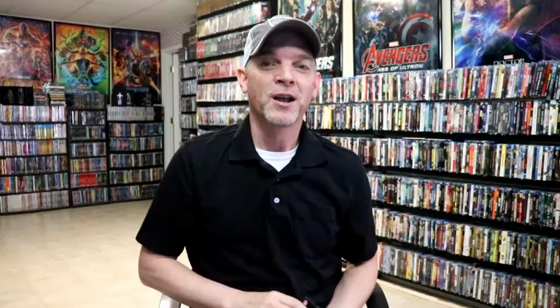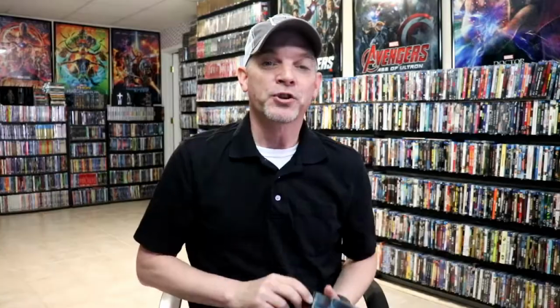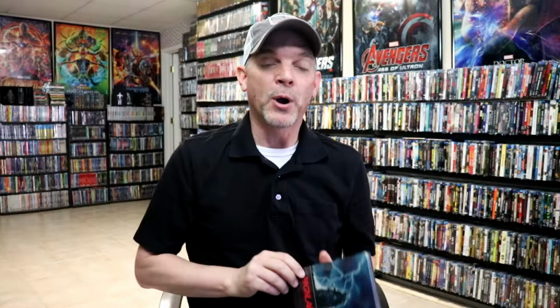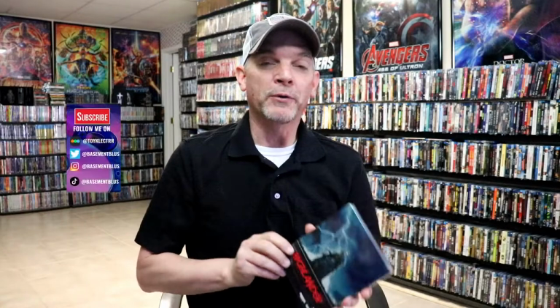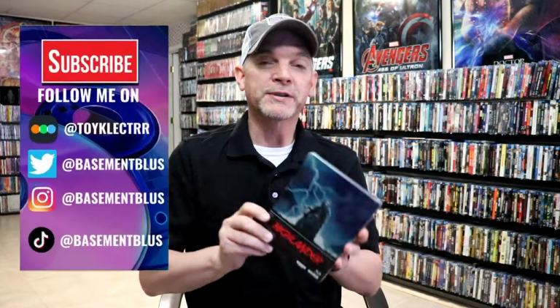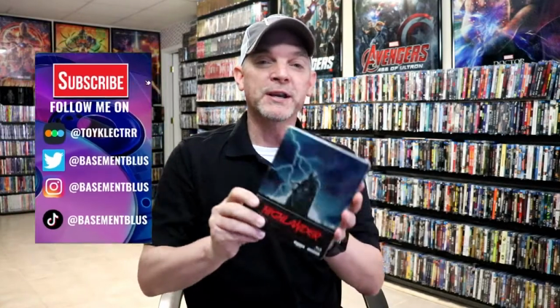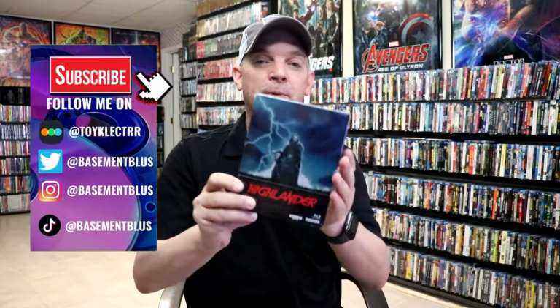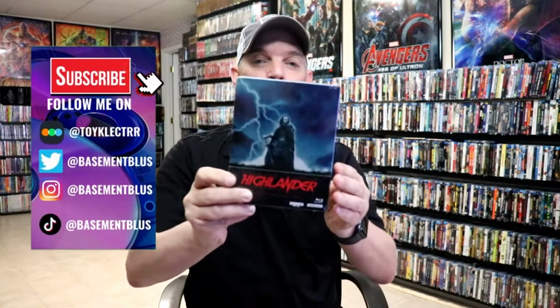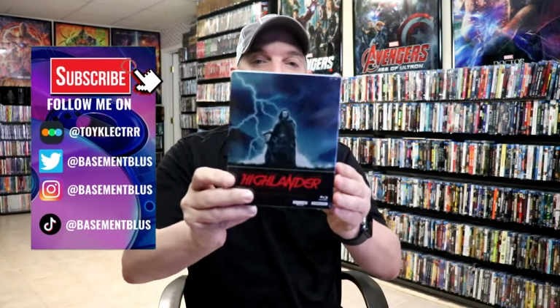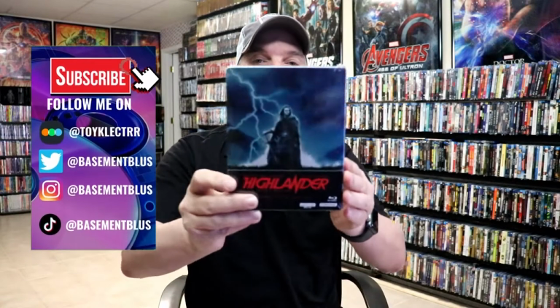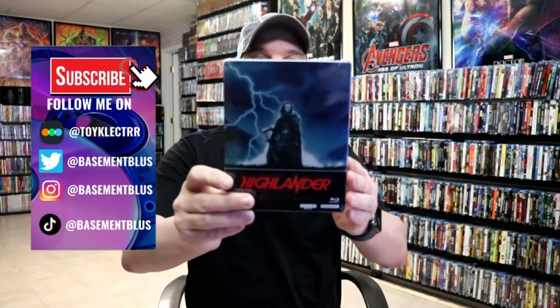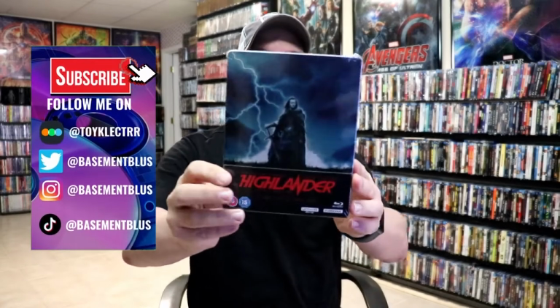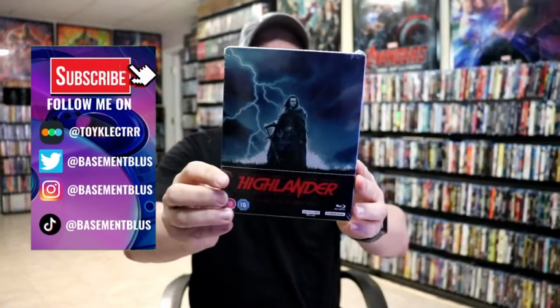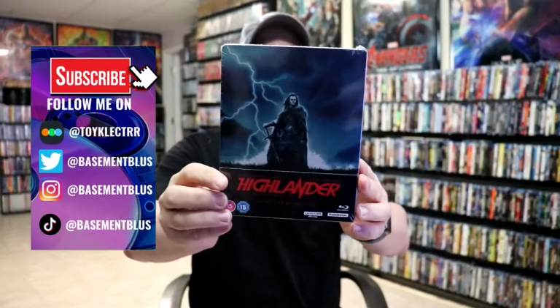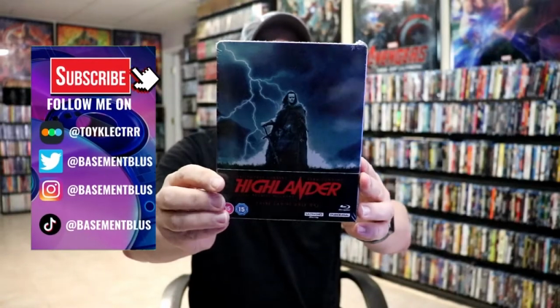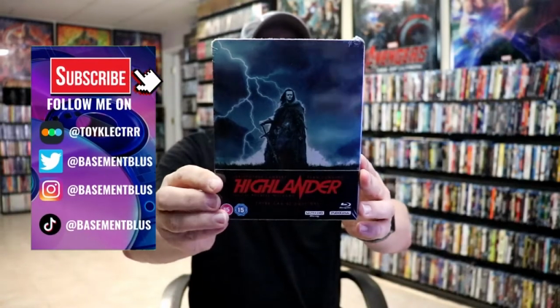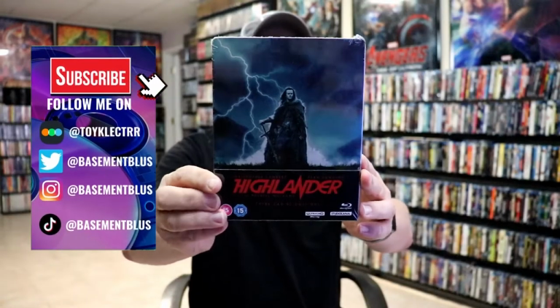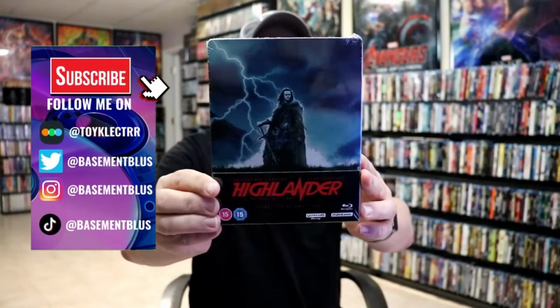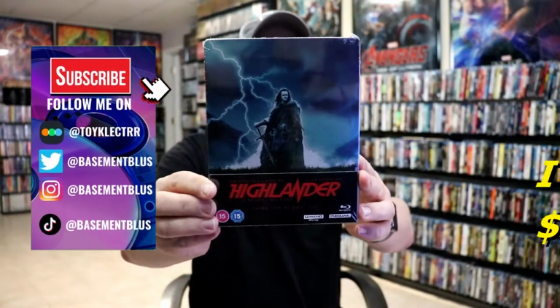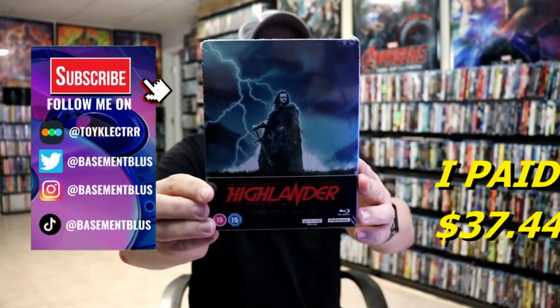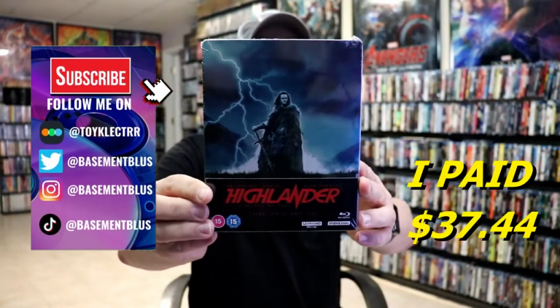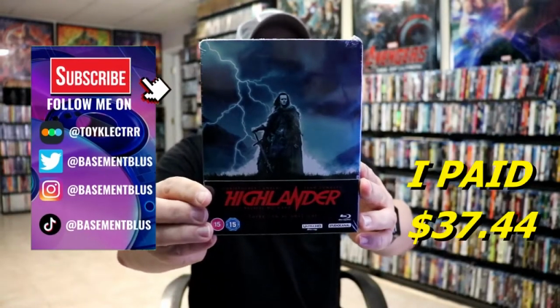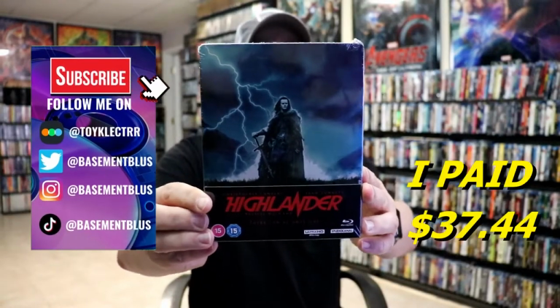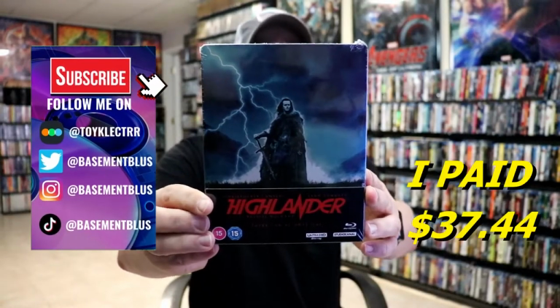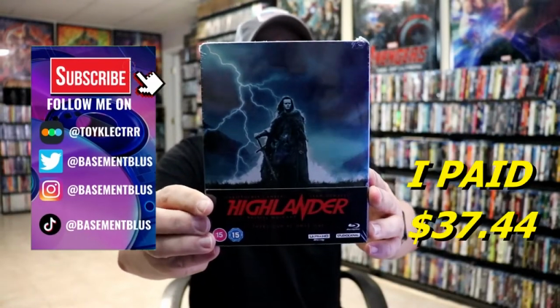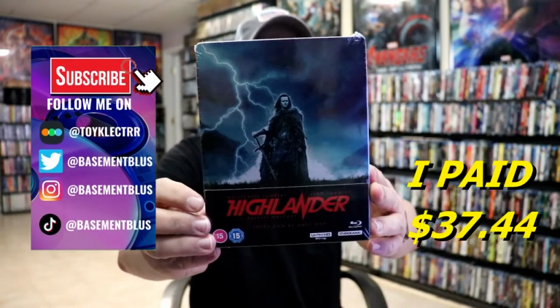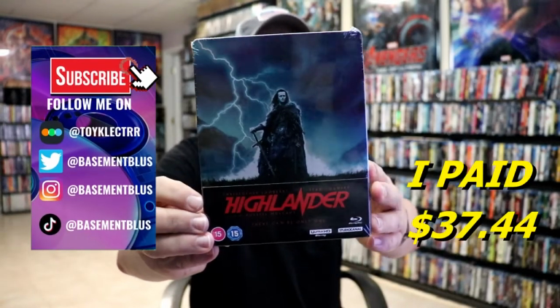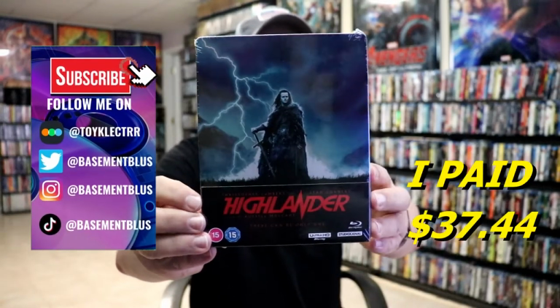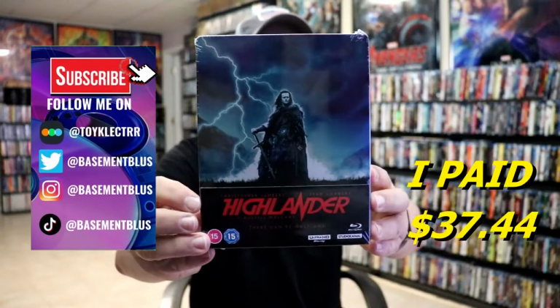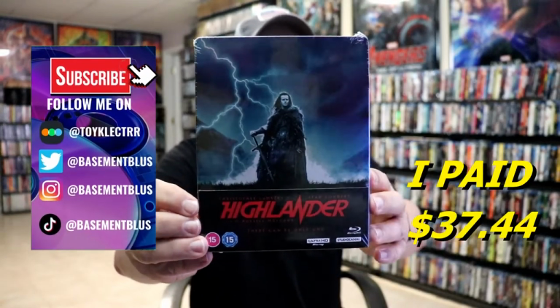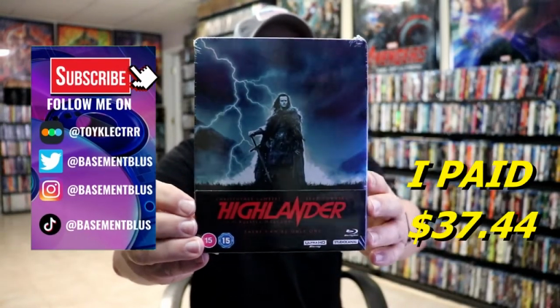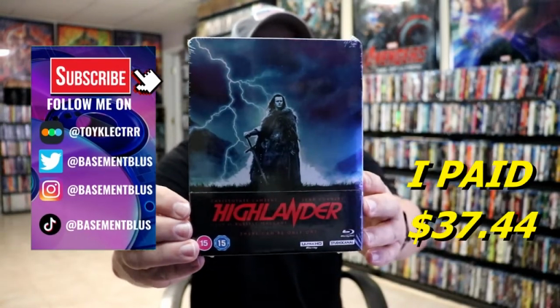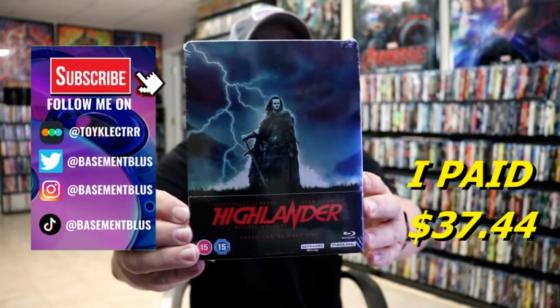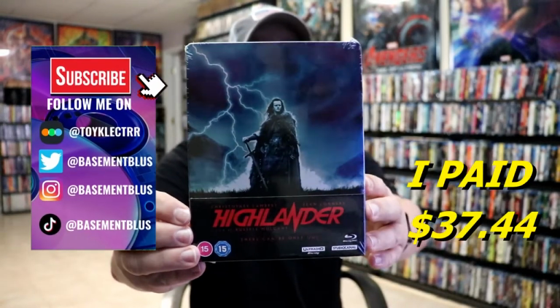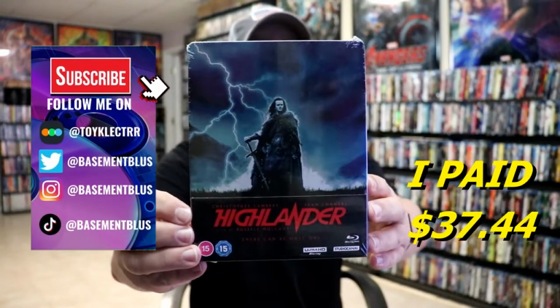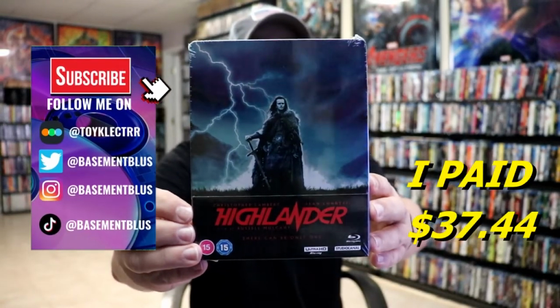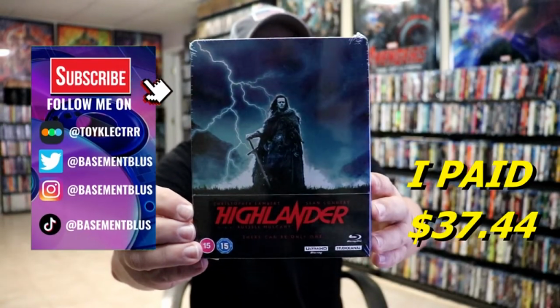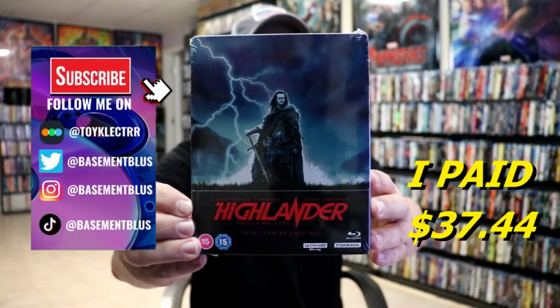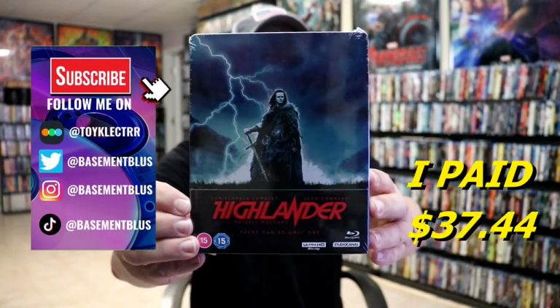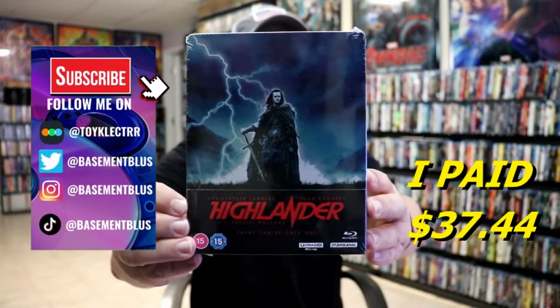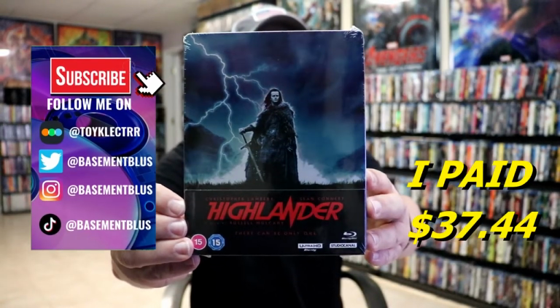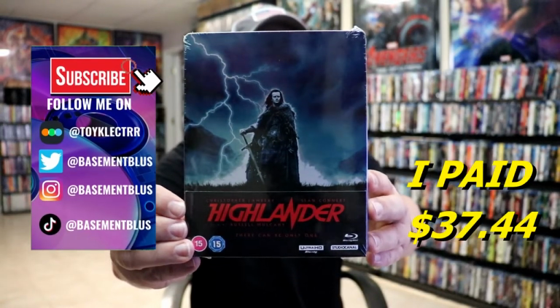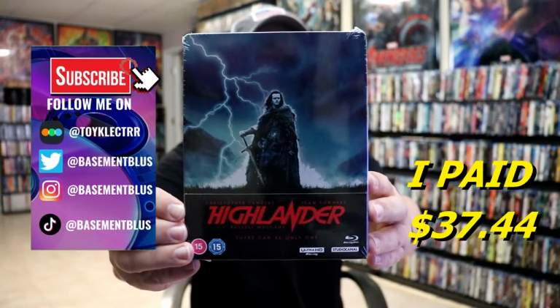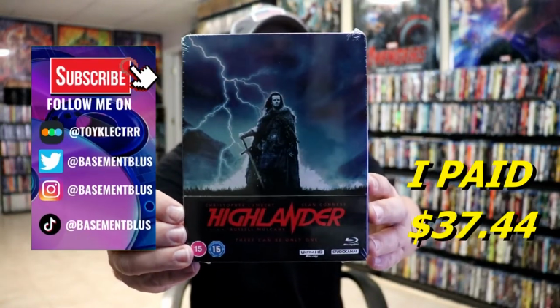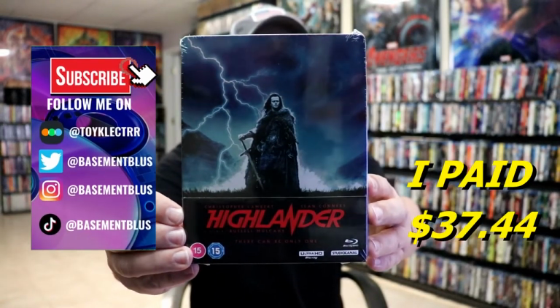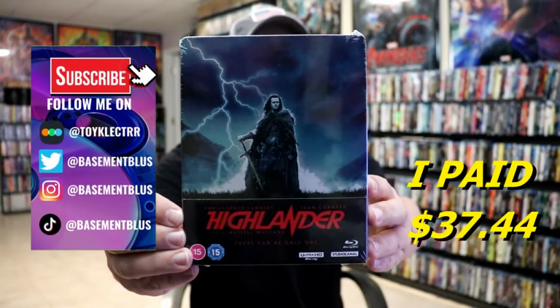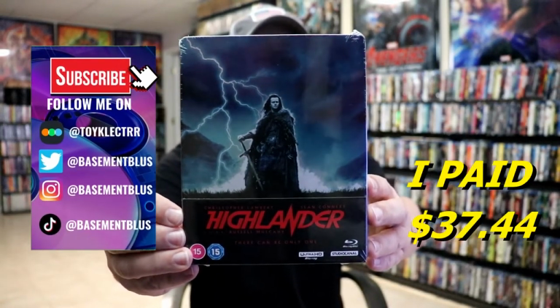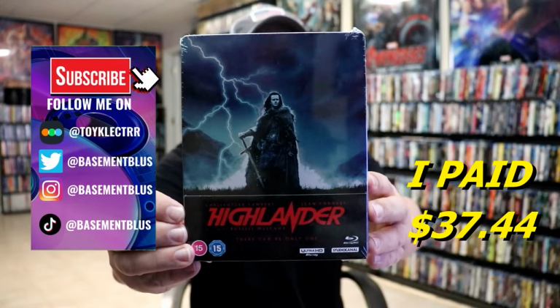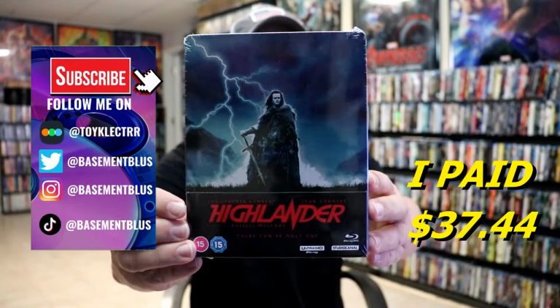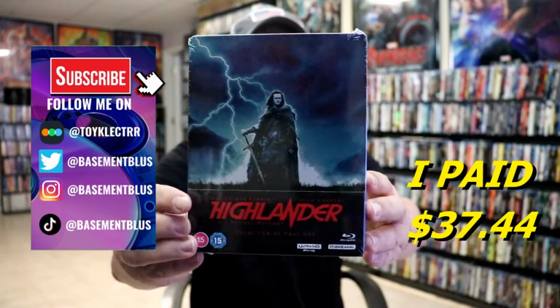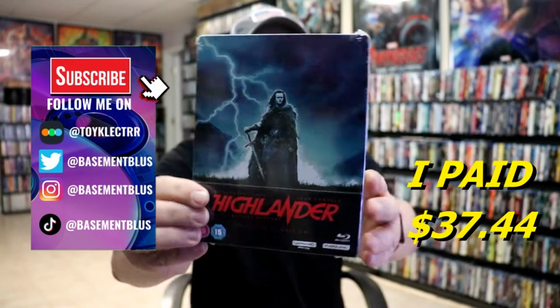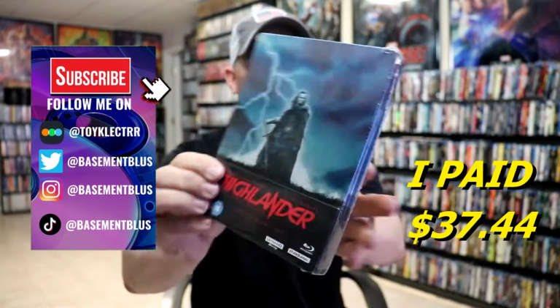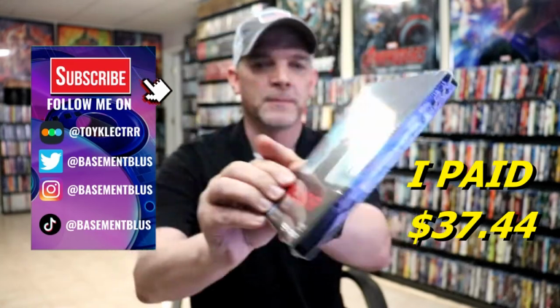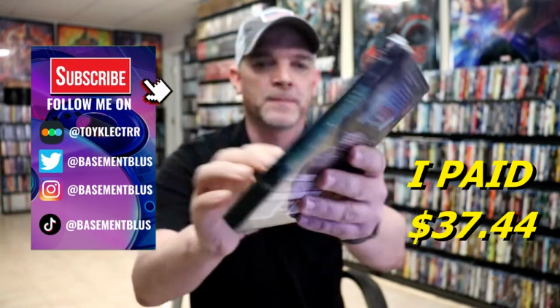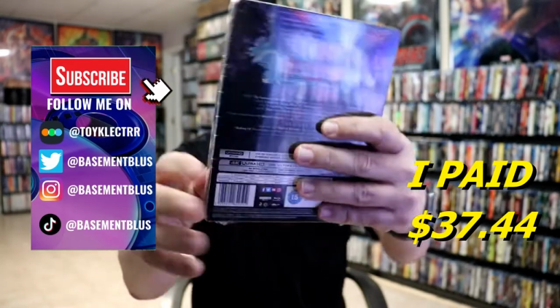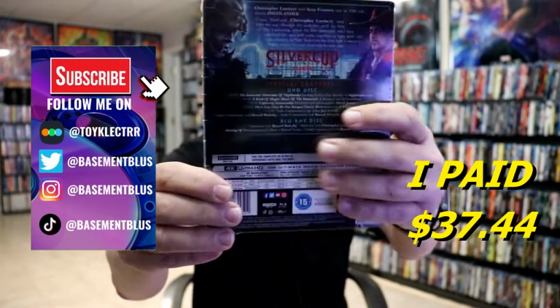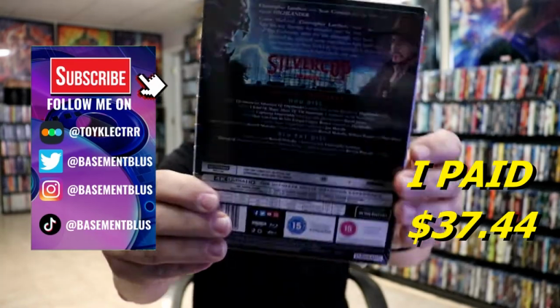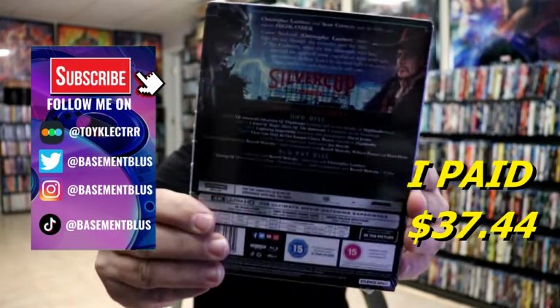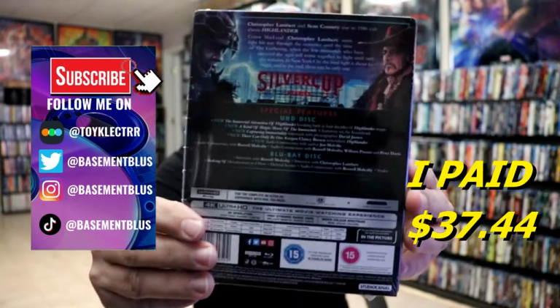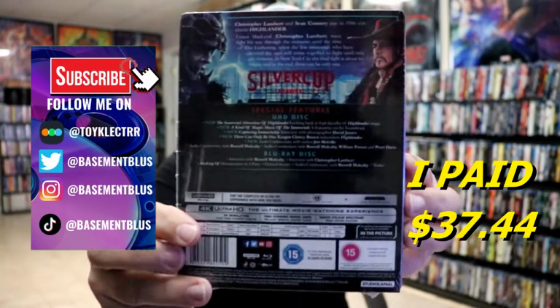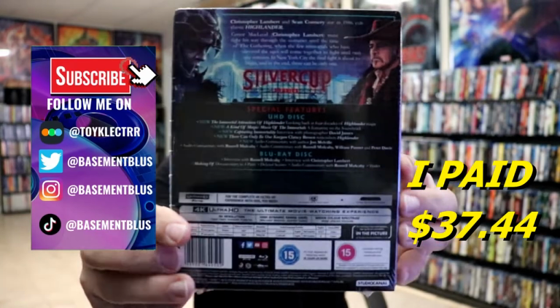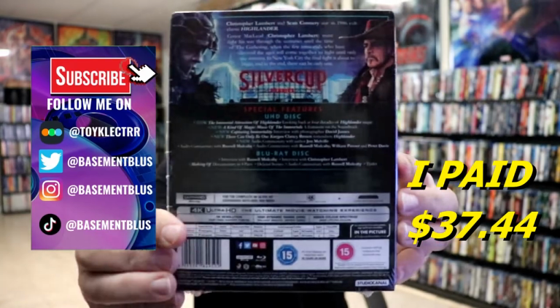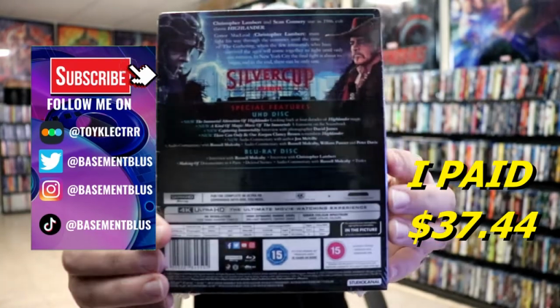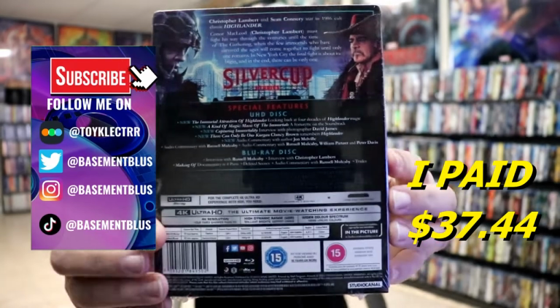So I received my order for Highlander. This right here is a 4K Steelbook. Here's the front, and here's the back.